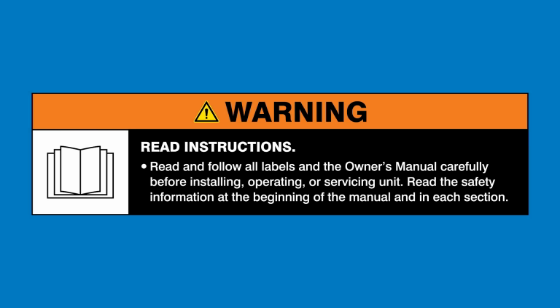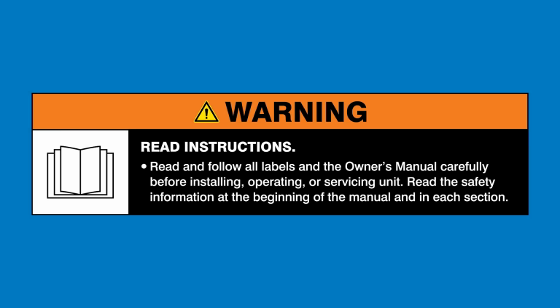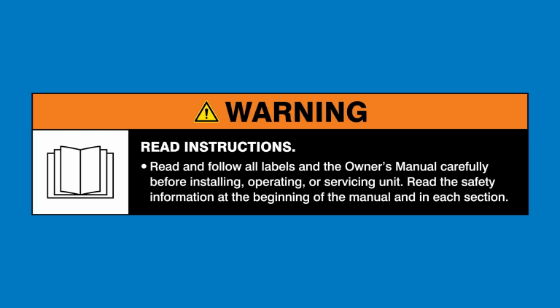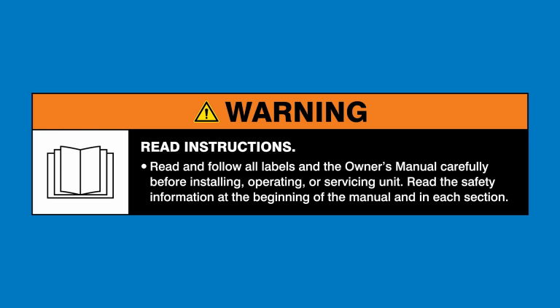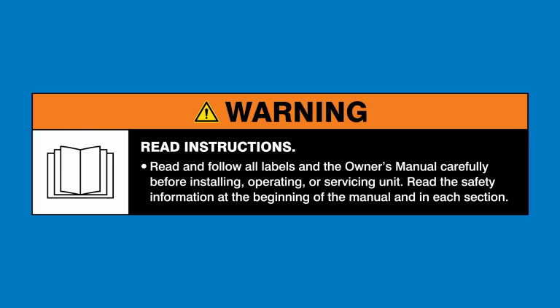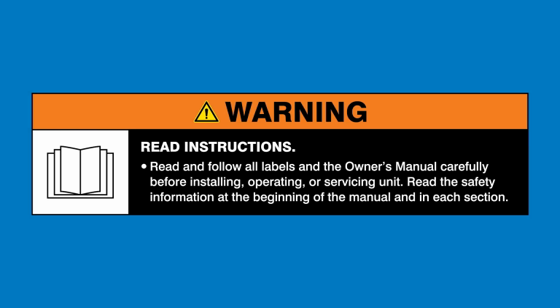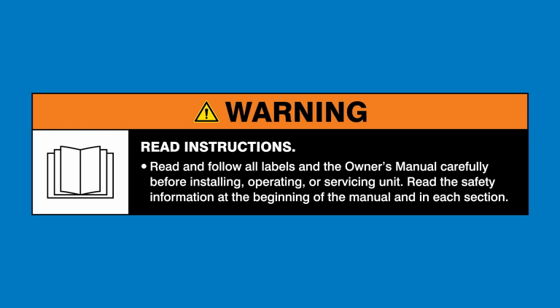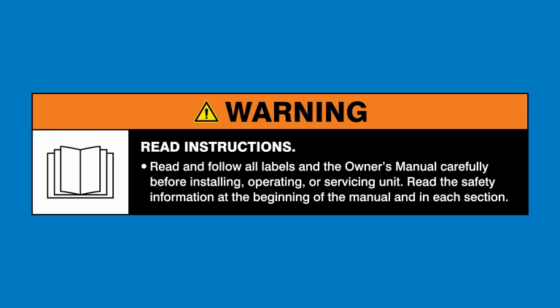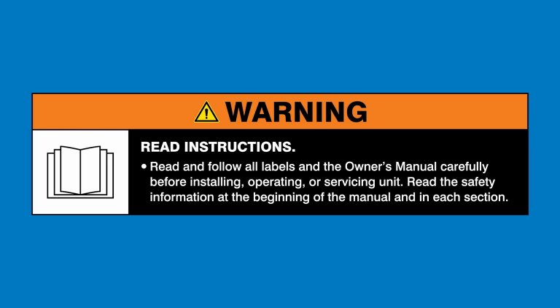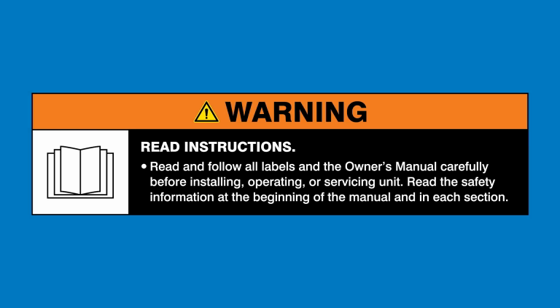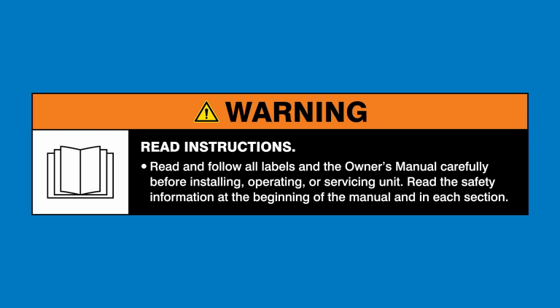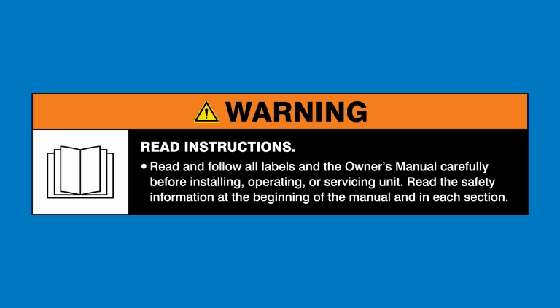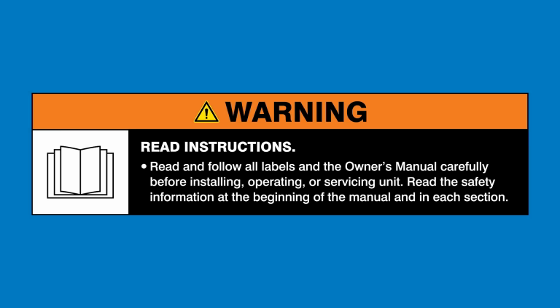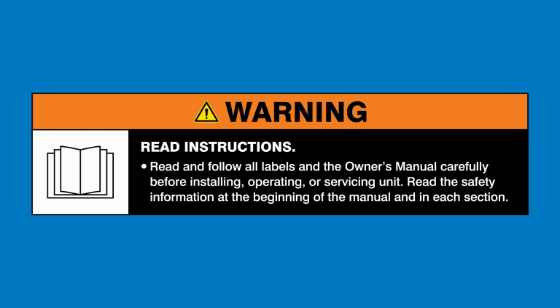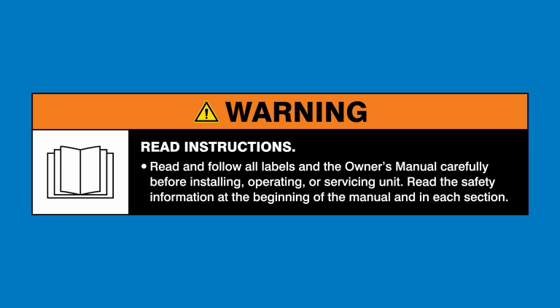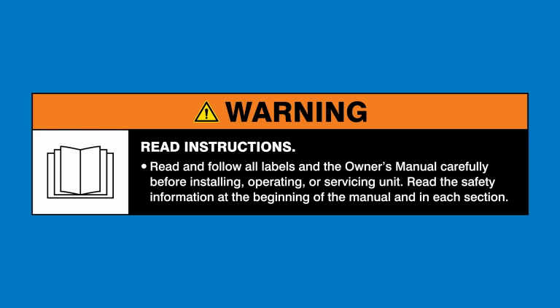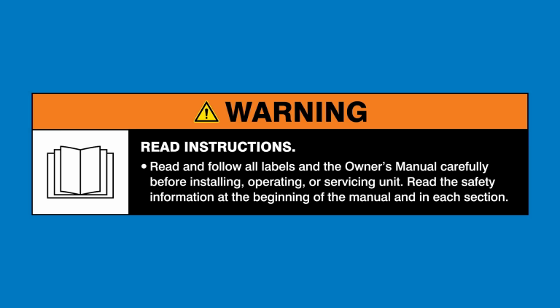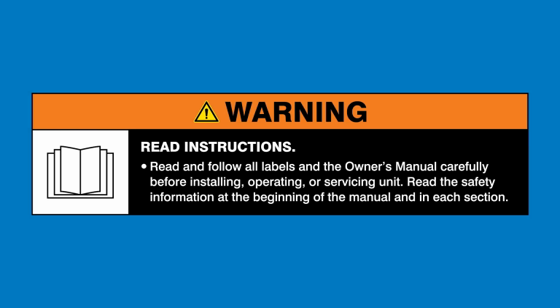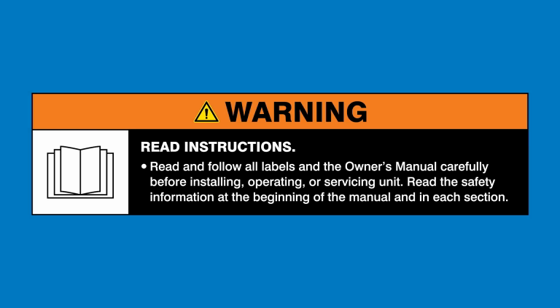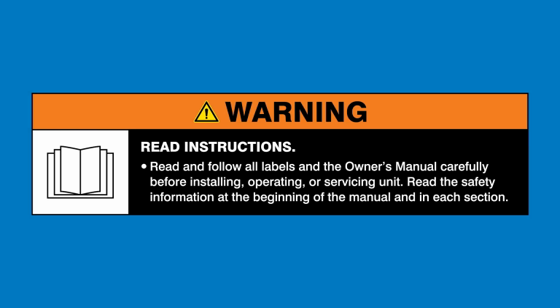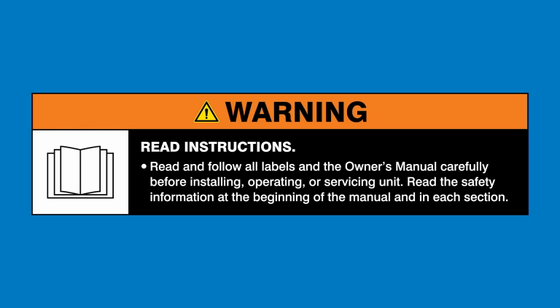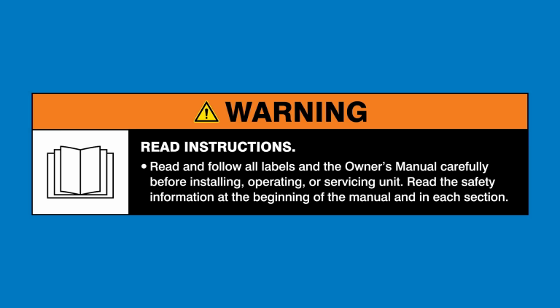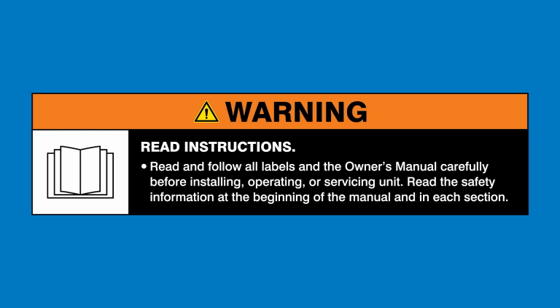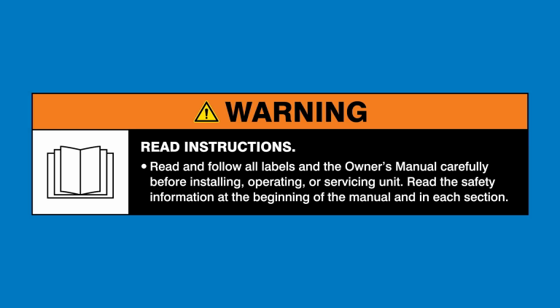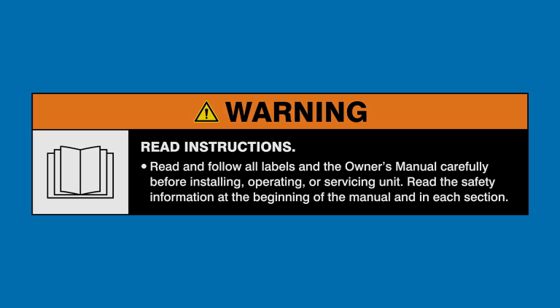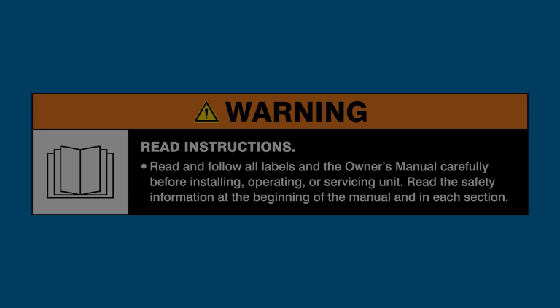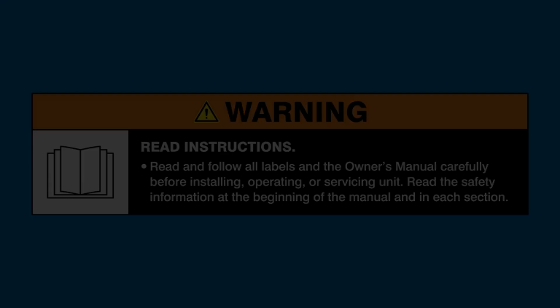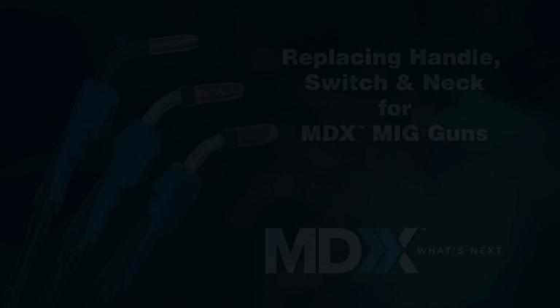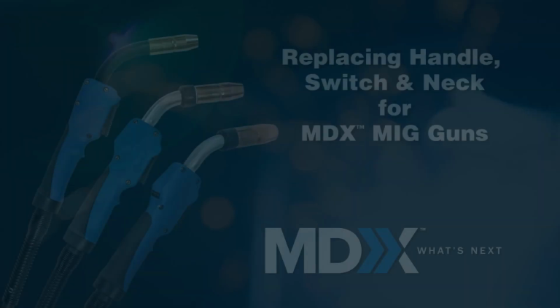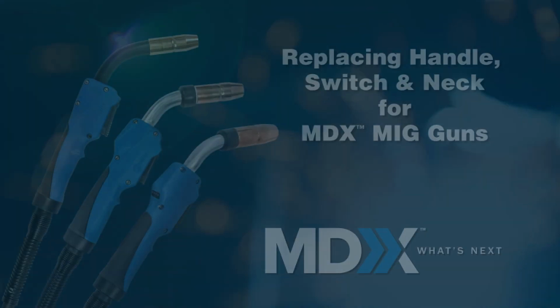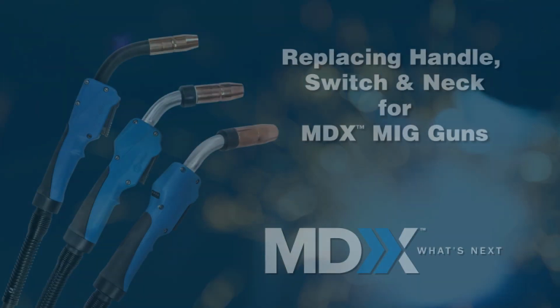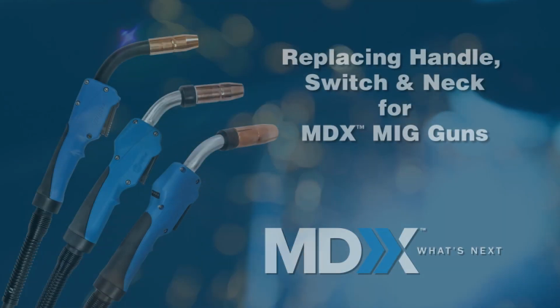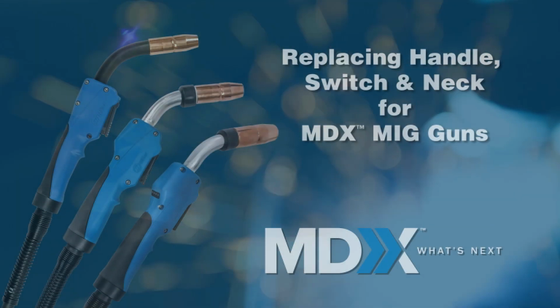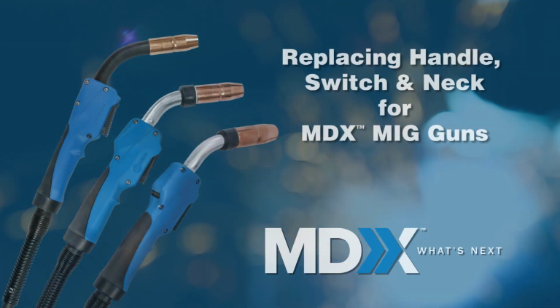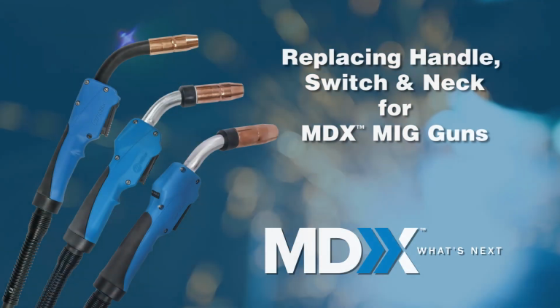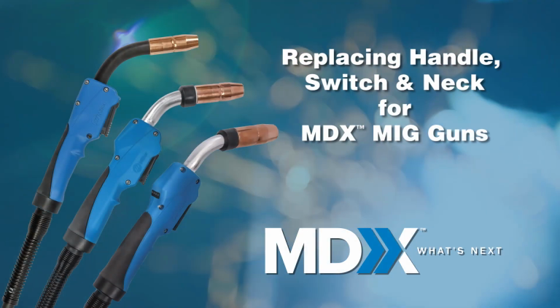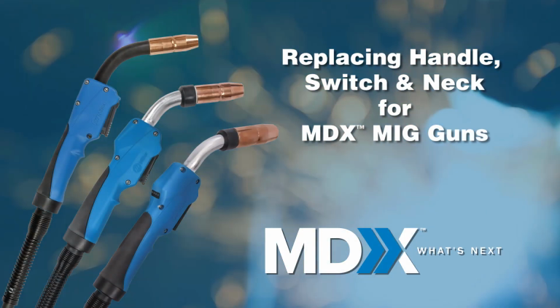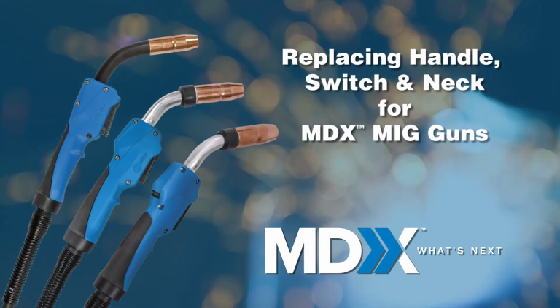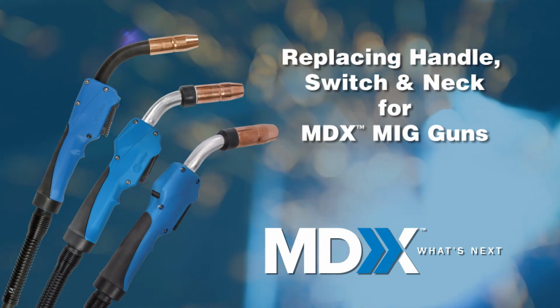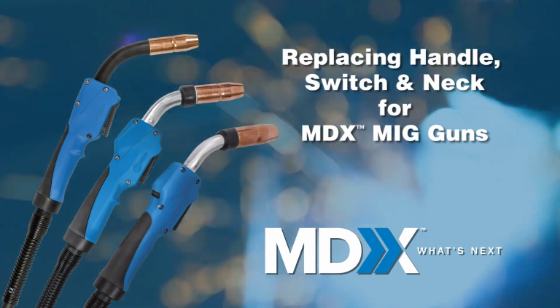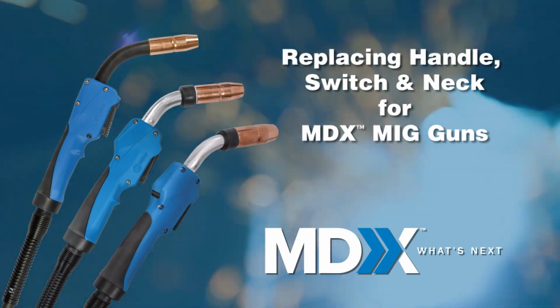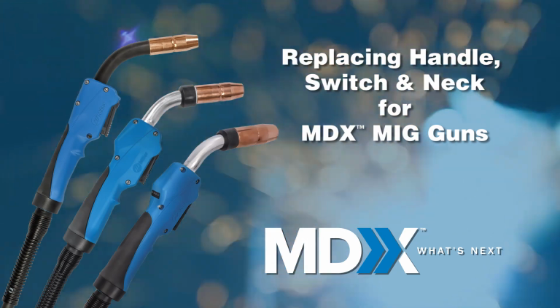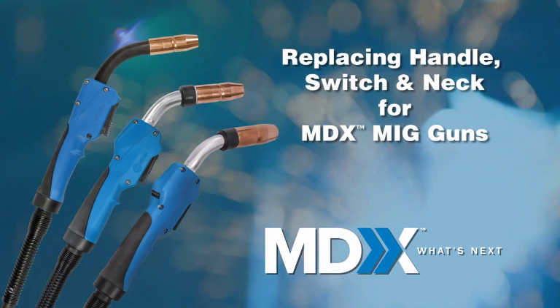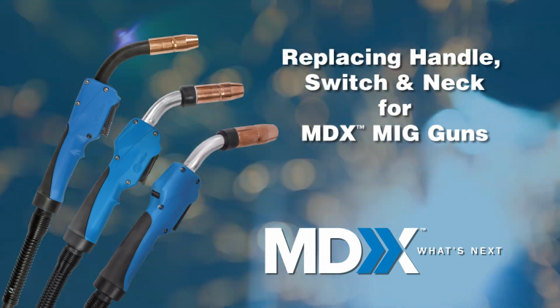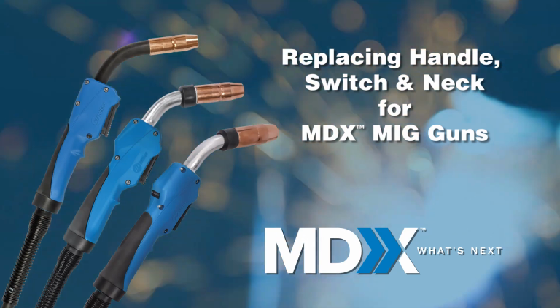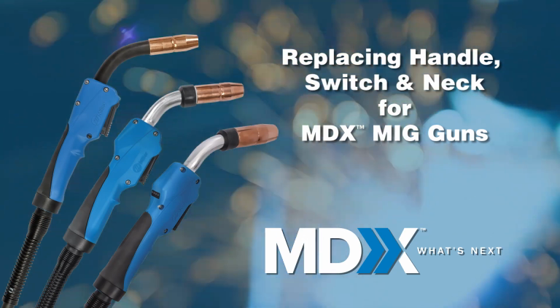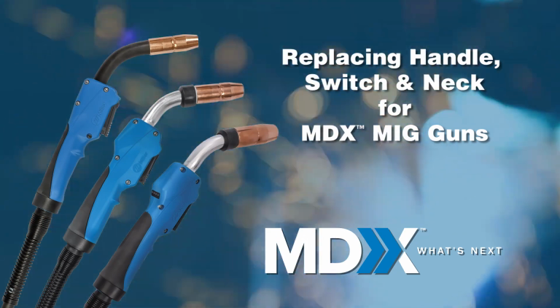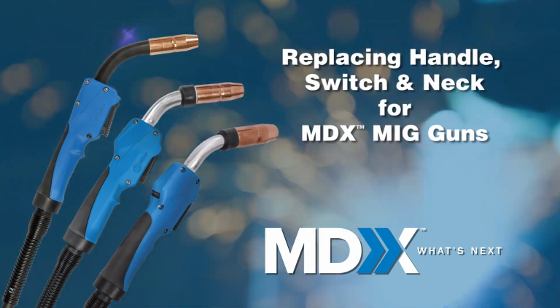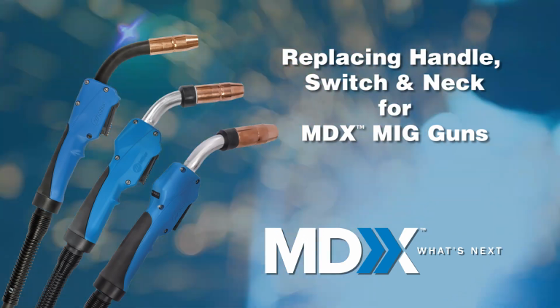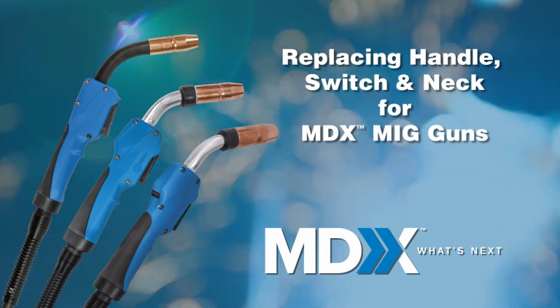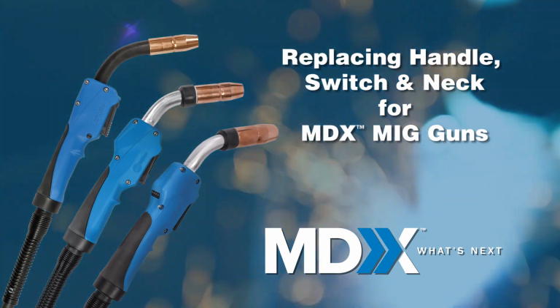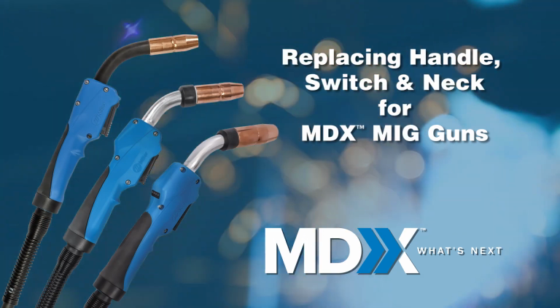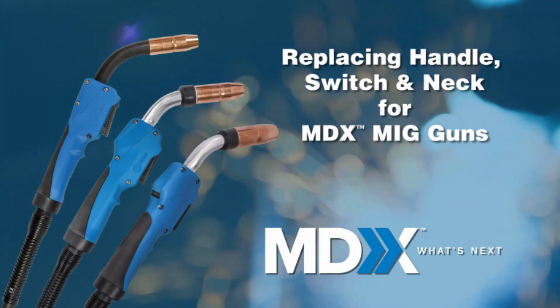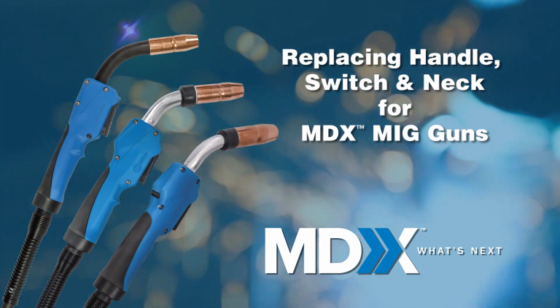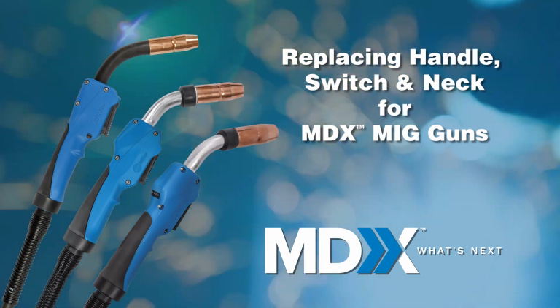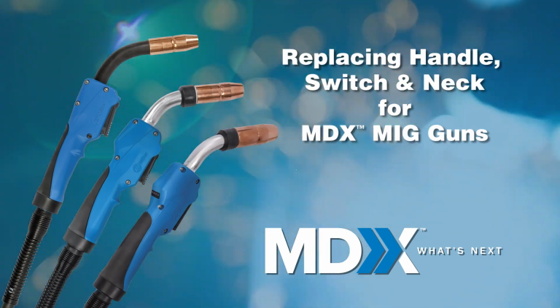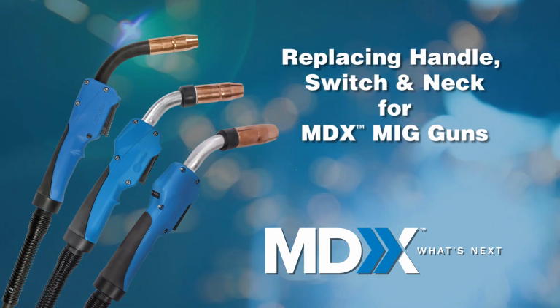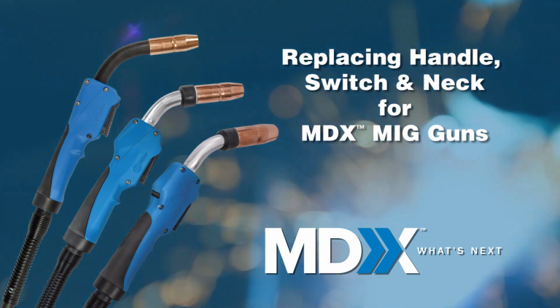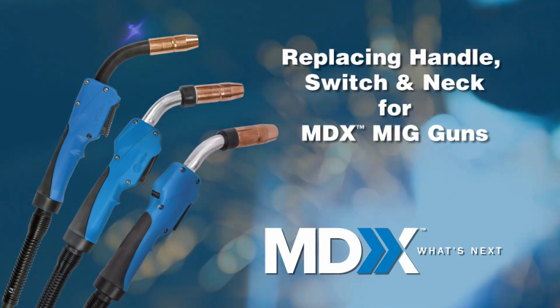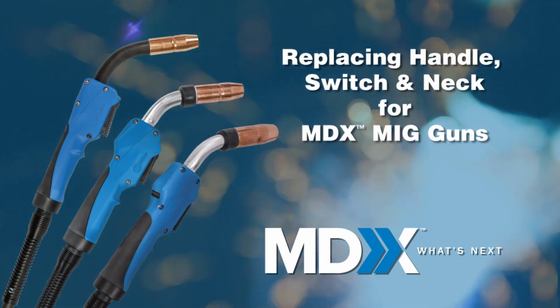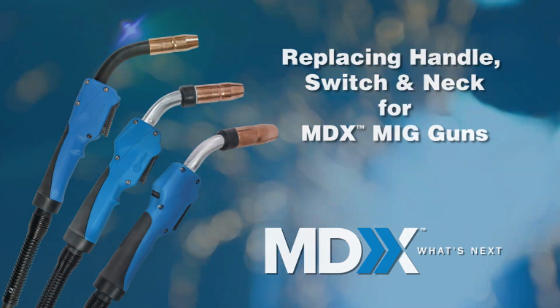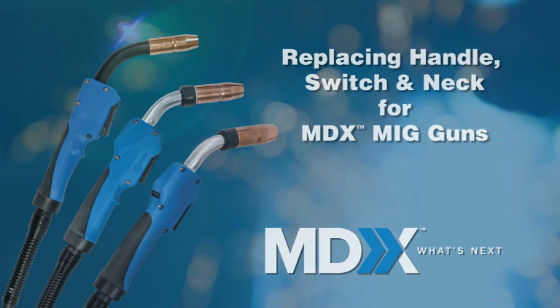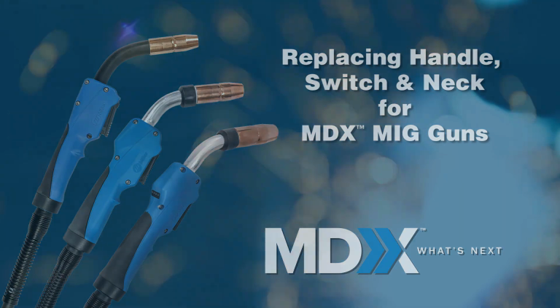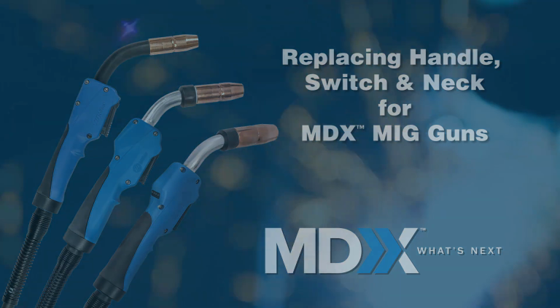Read and follow all labels and the owner's manual. Replacing handle, switch, and neck for MDX MIG guns.